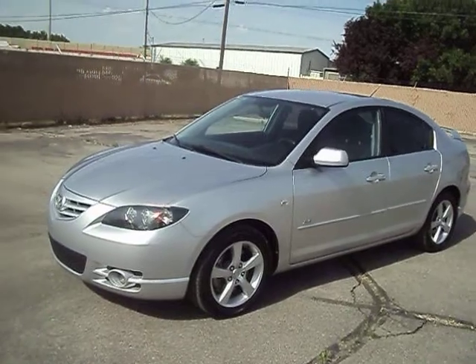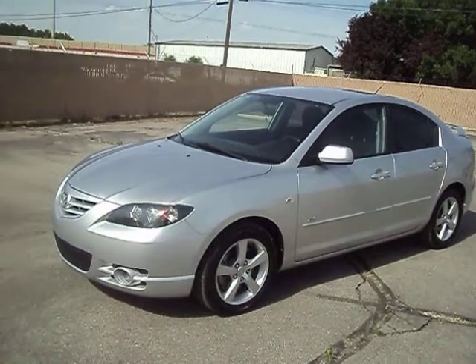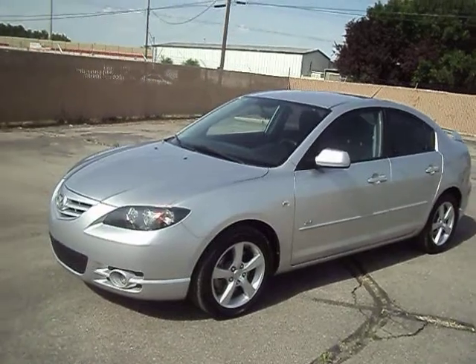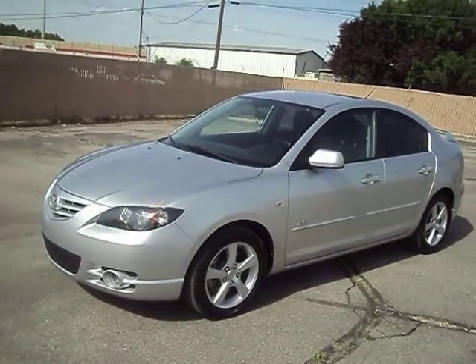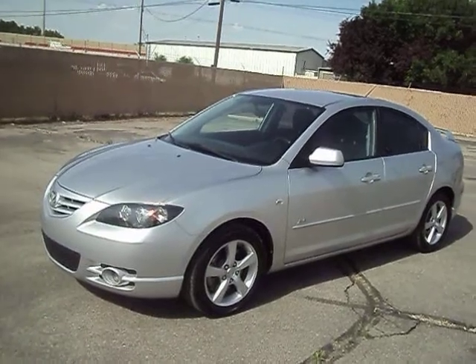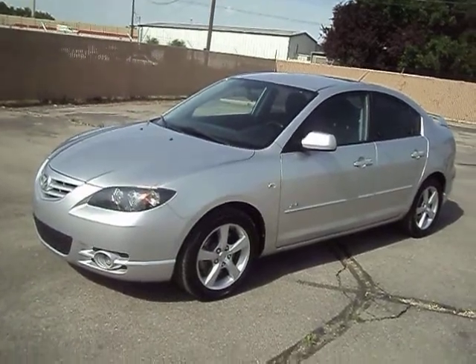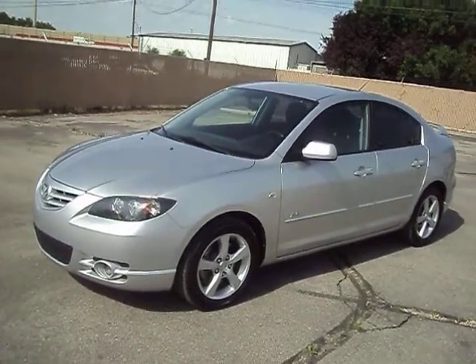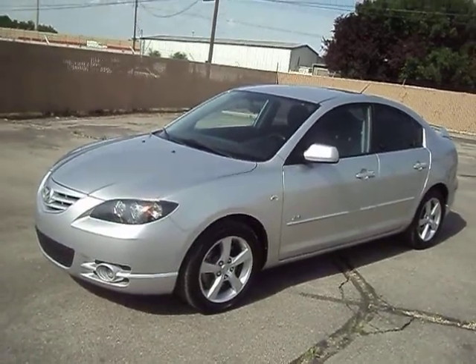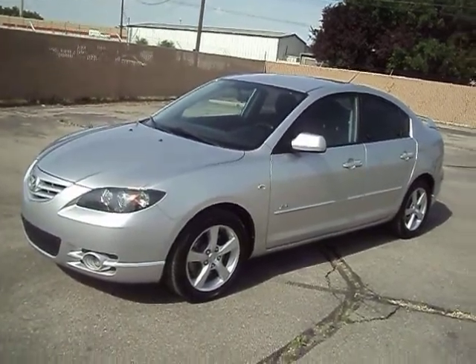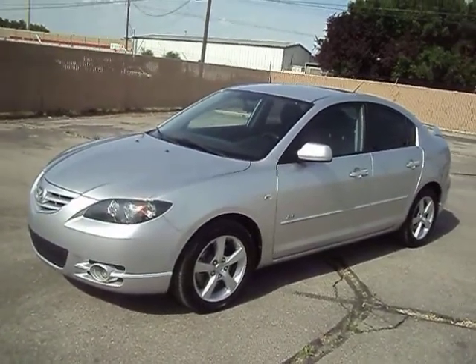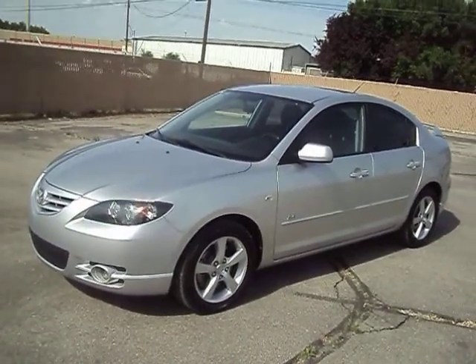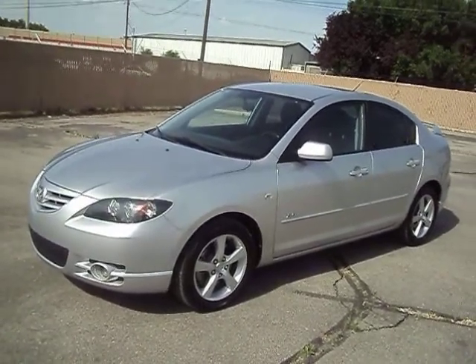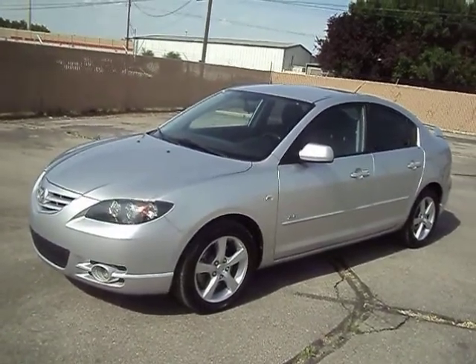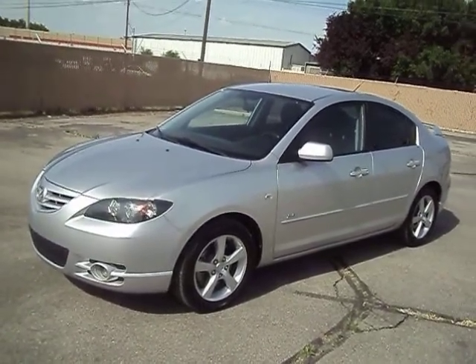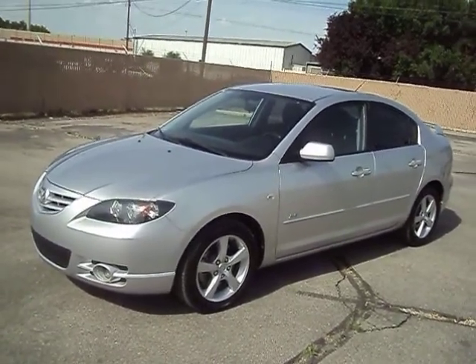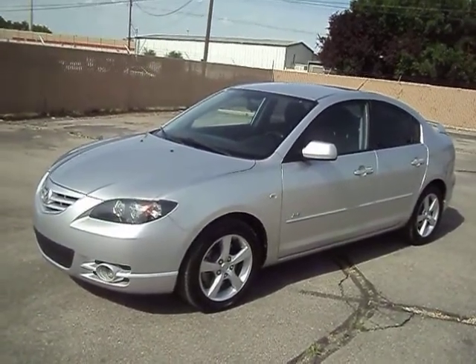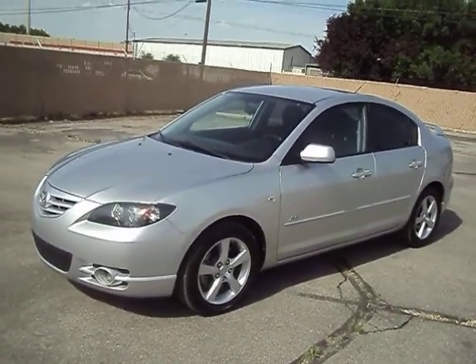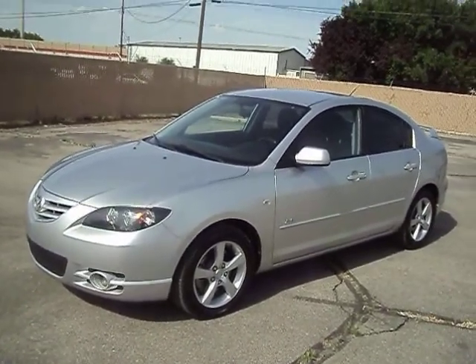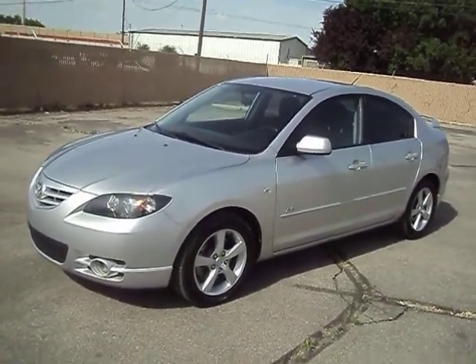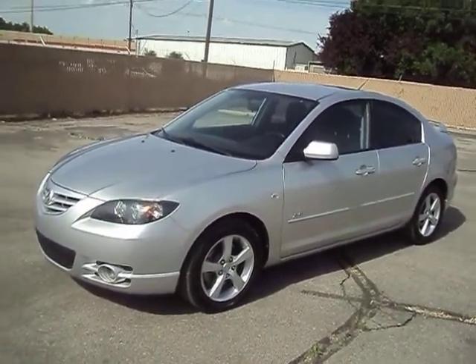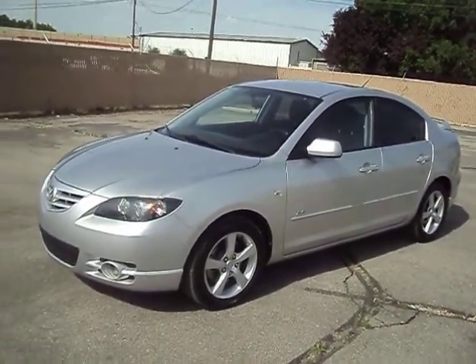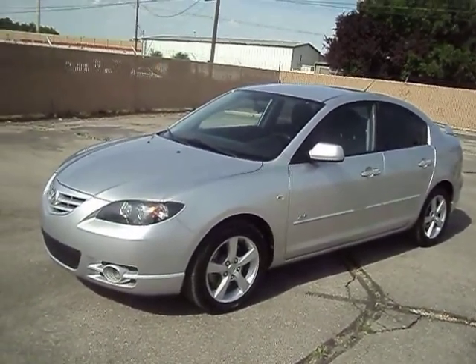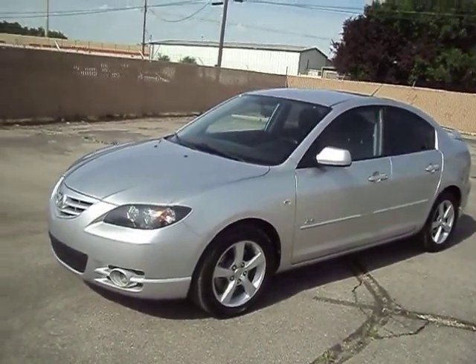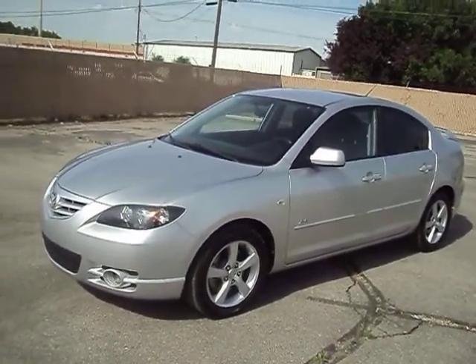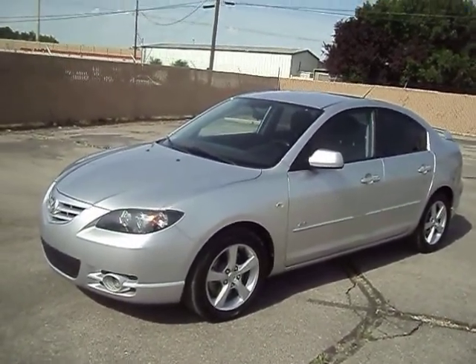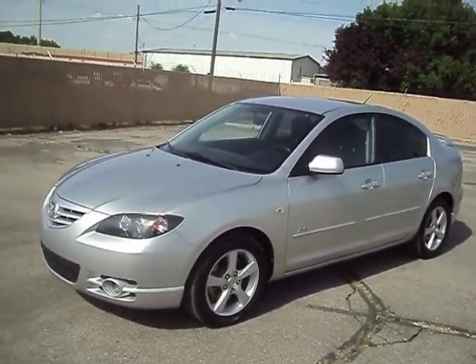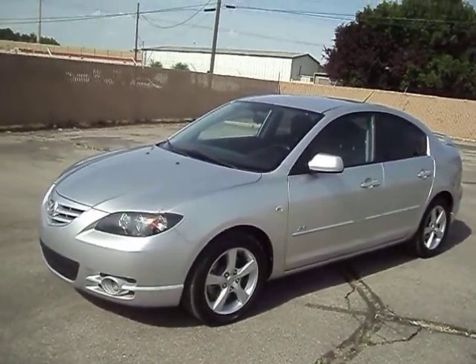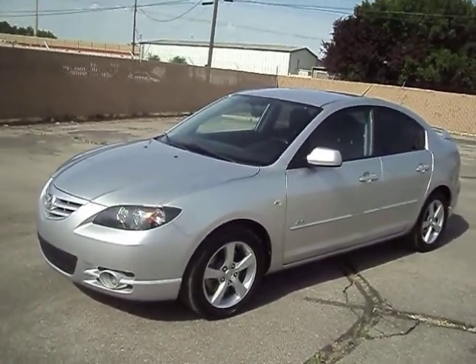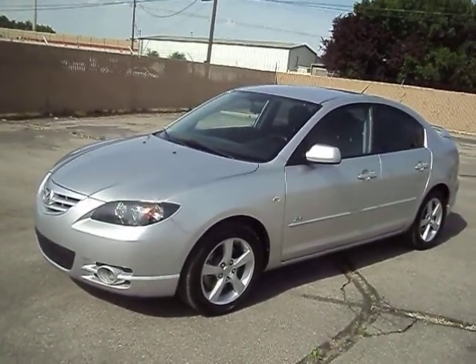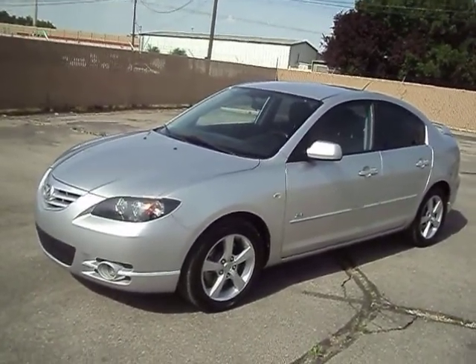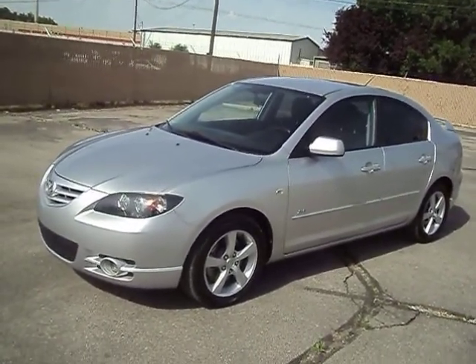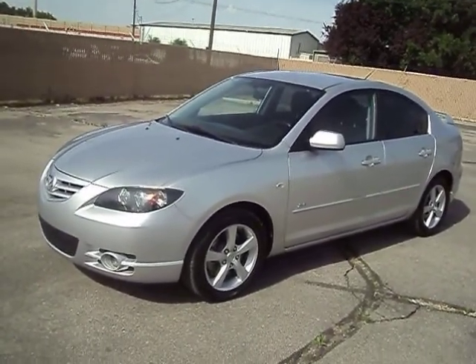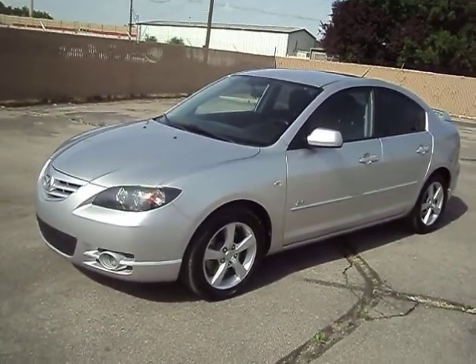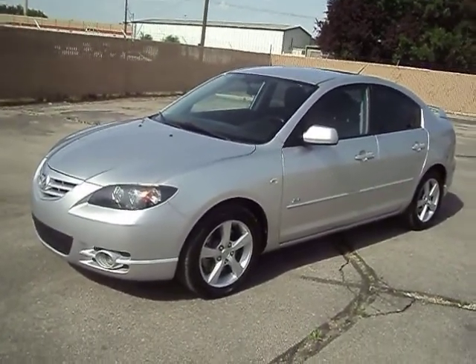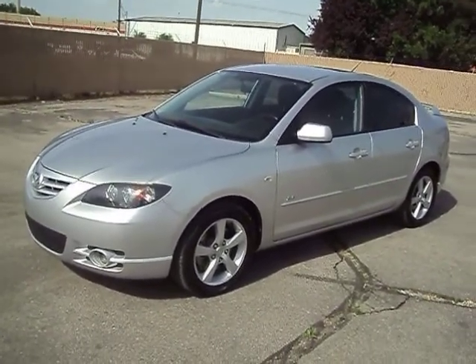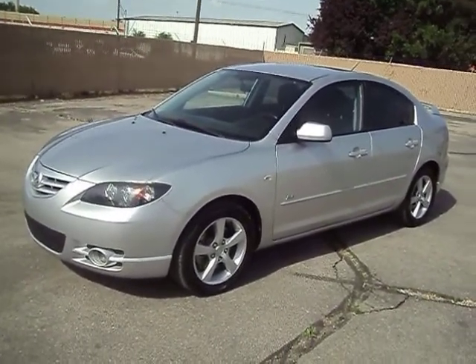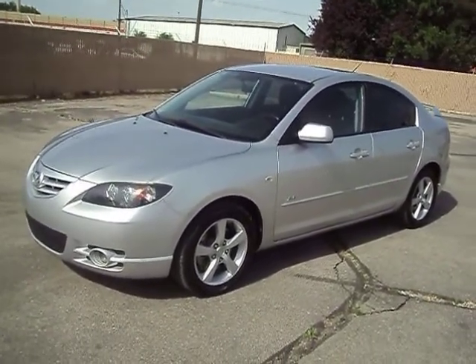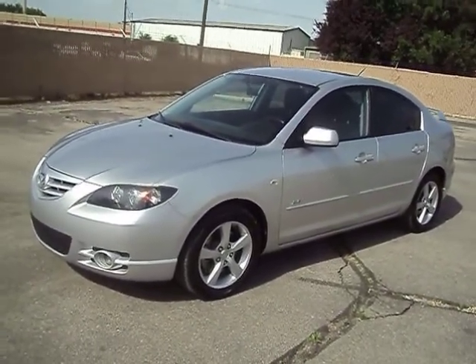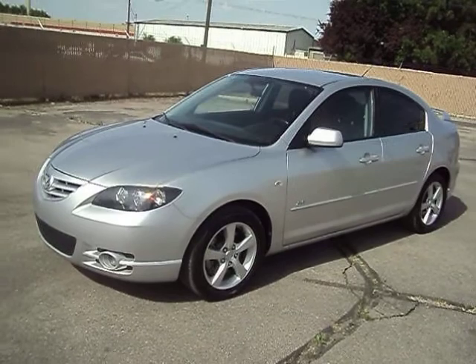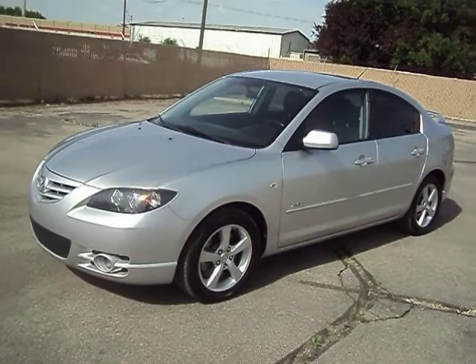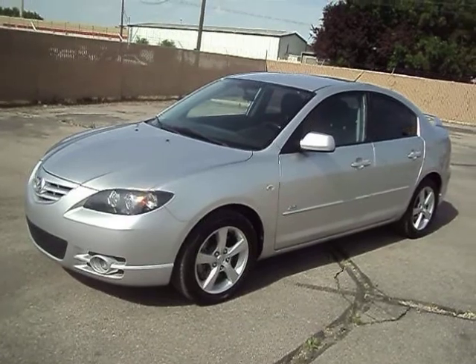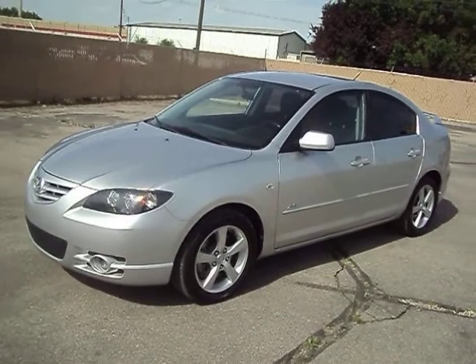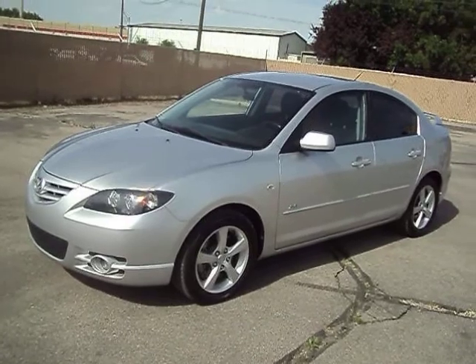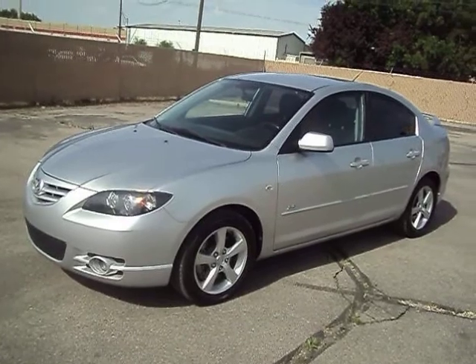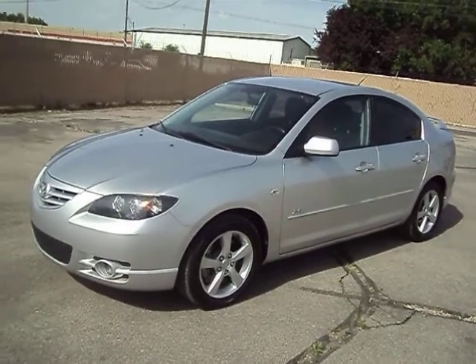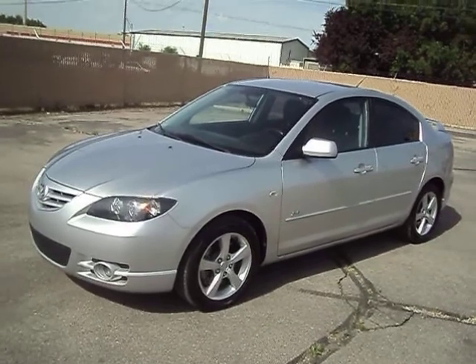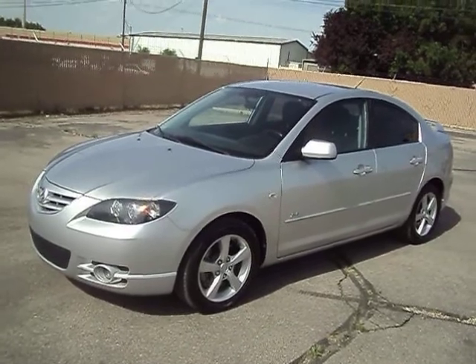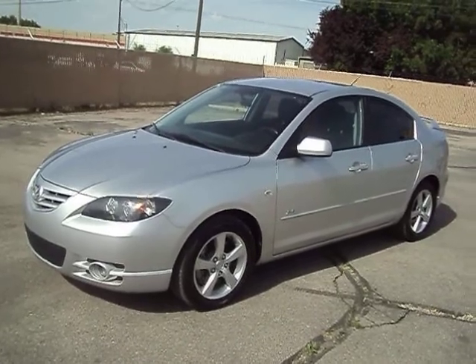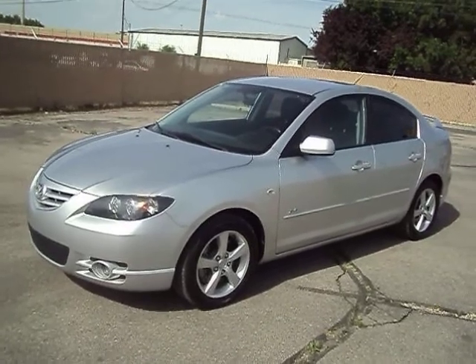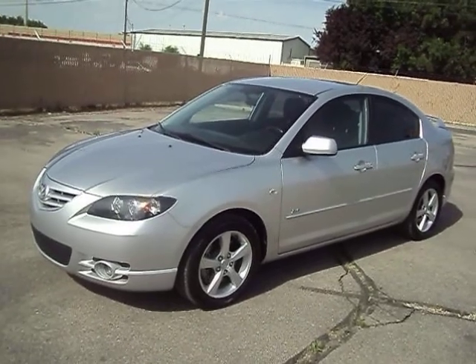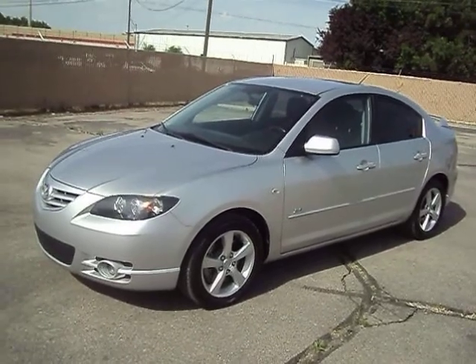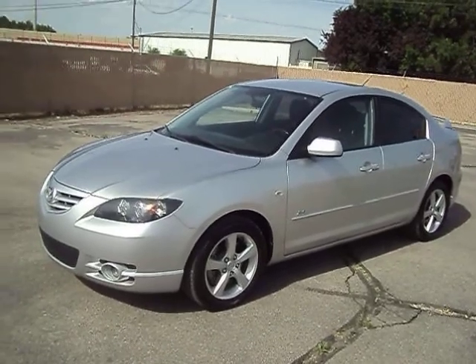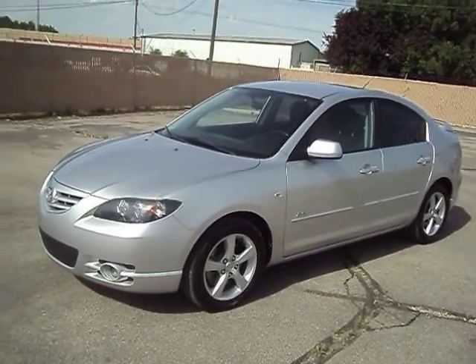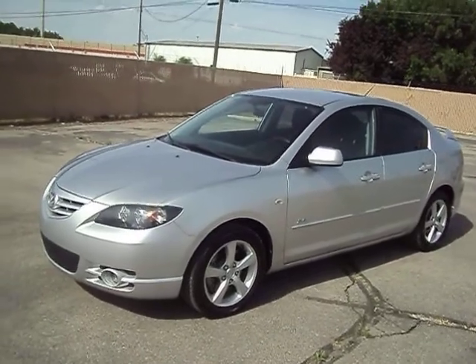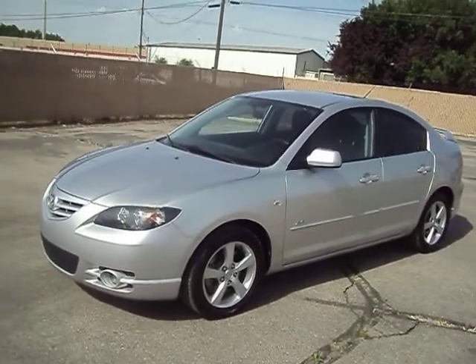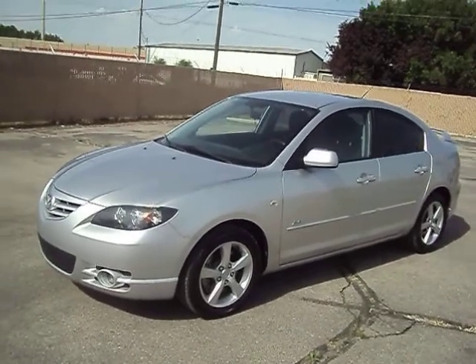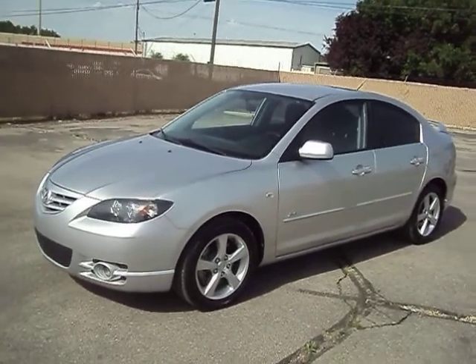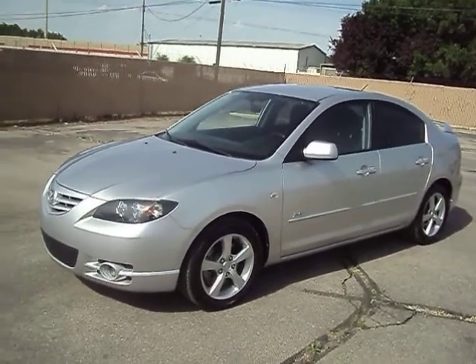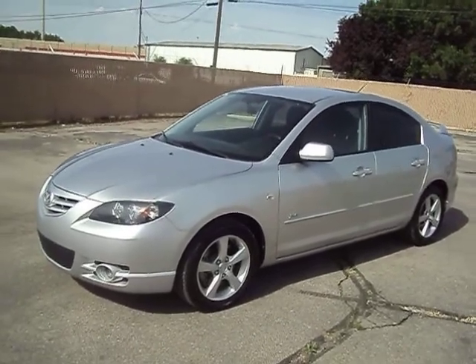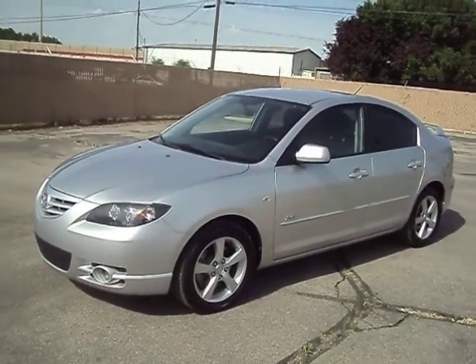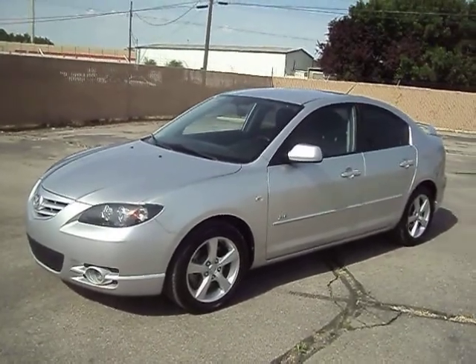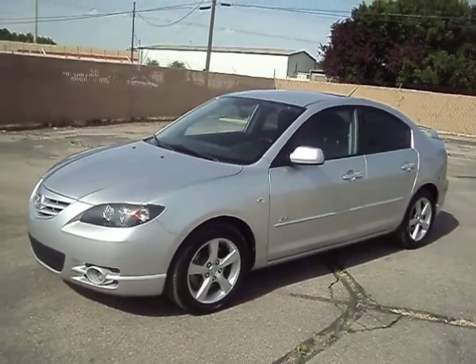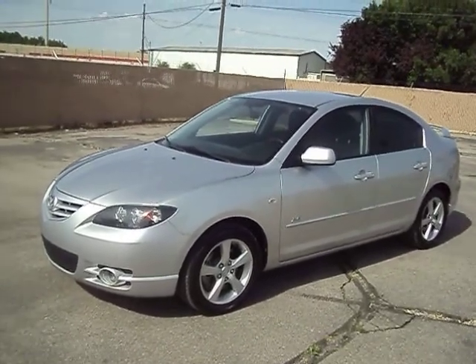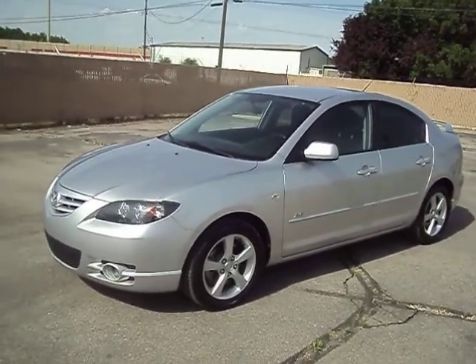Hi, this is Jason from Woody's Auto Sales here to show you this 2005 Mazda 3. It is the Sport Edition, so it's the S model.